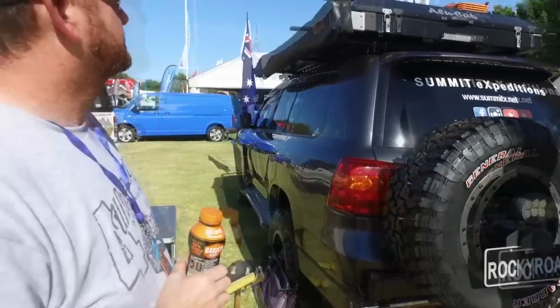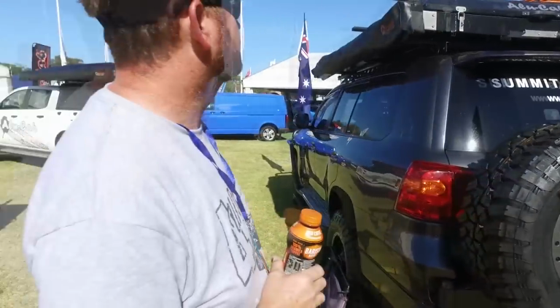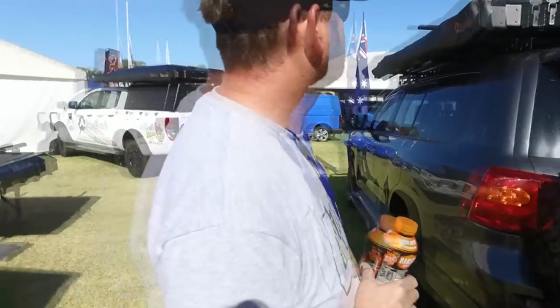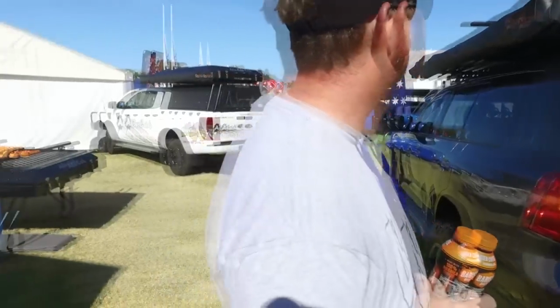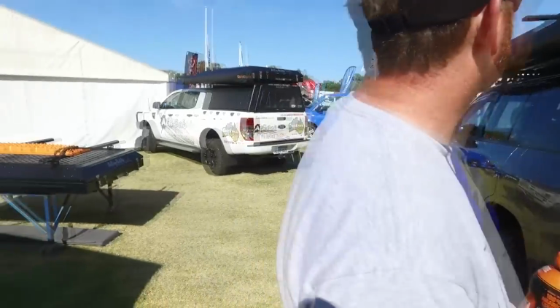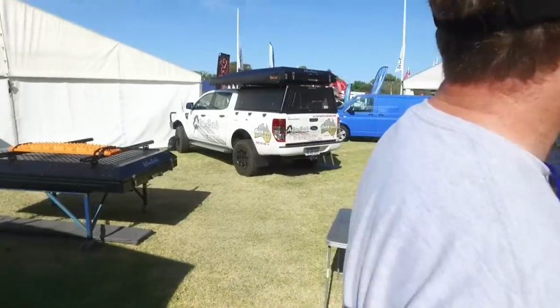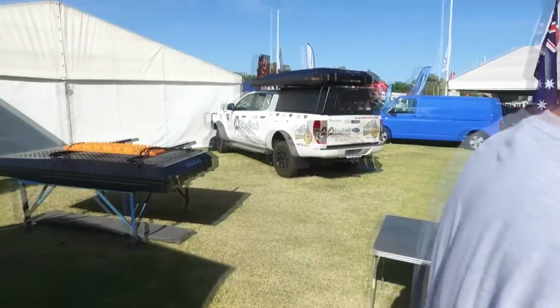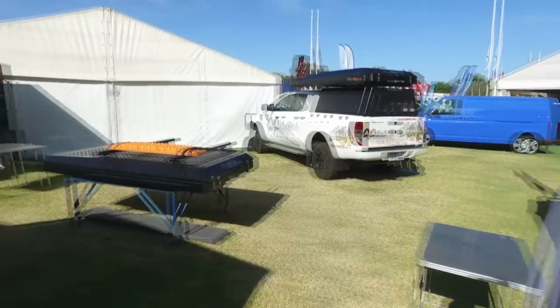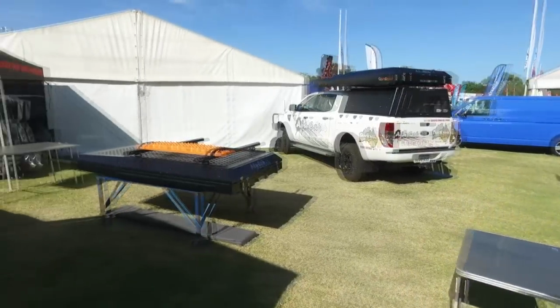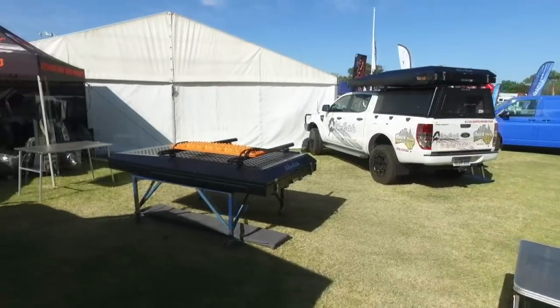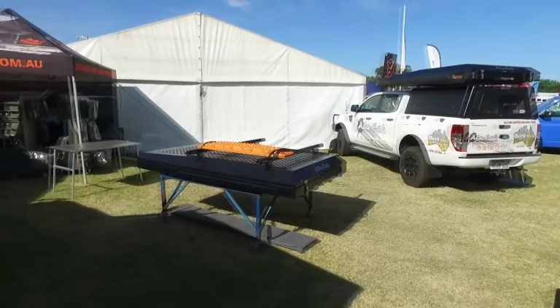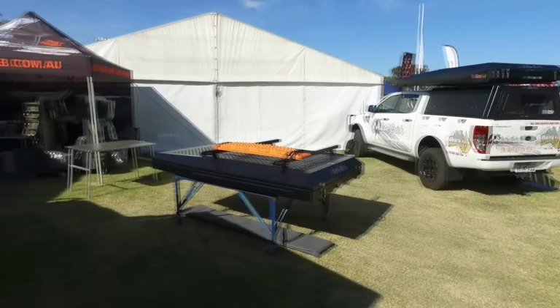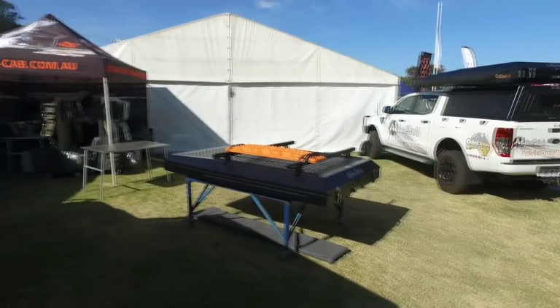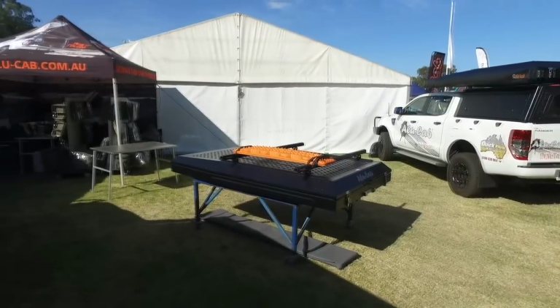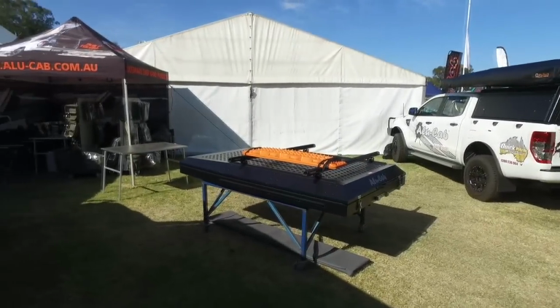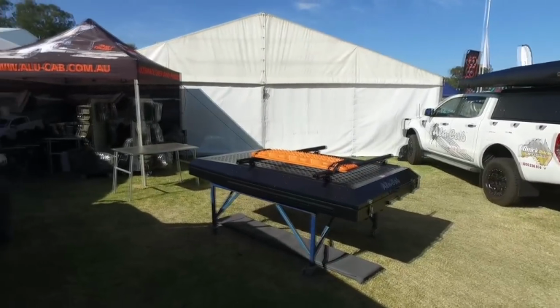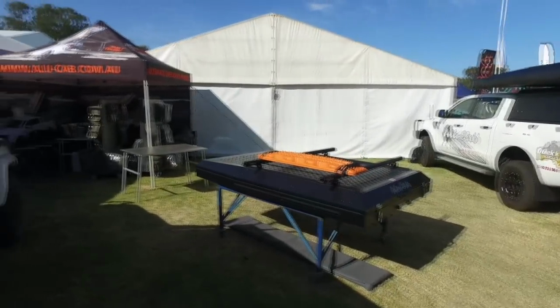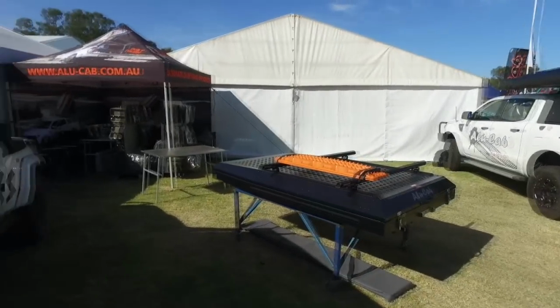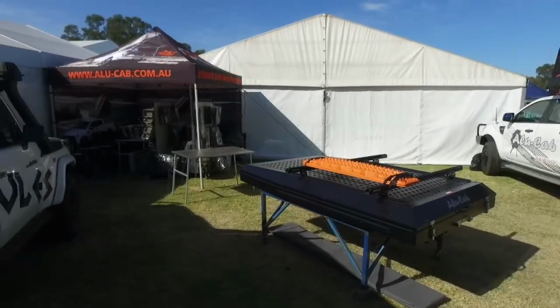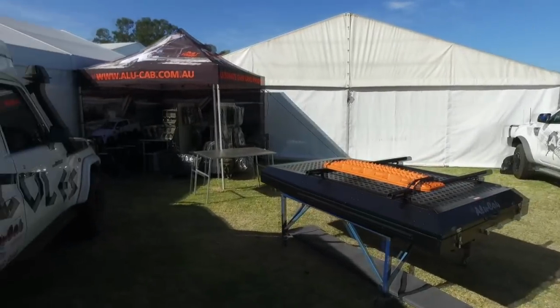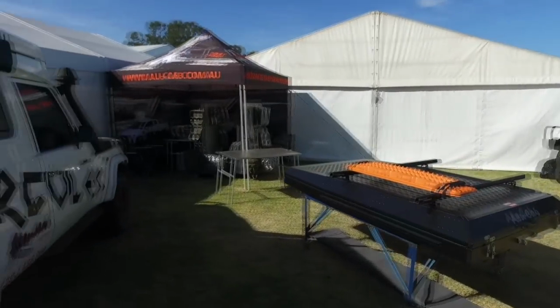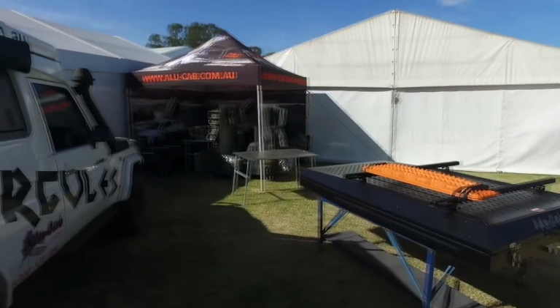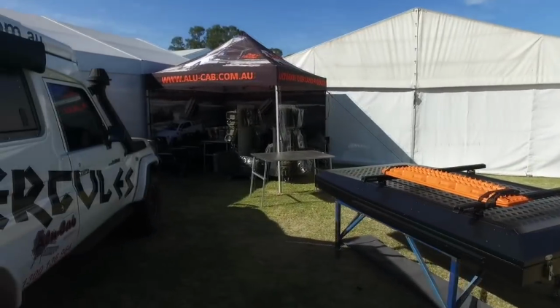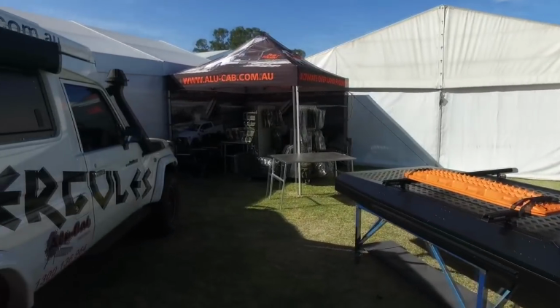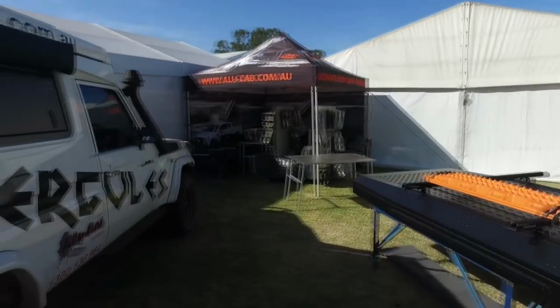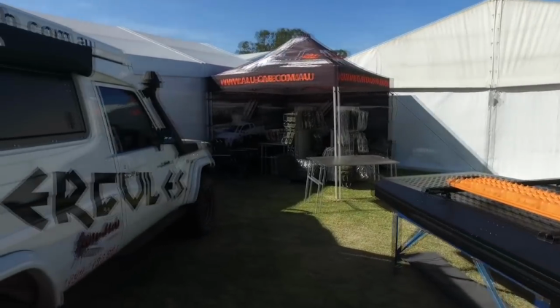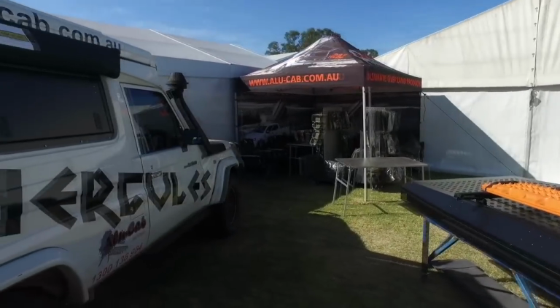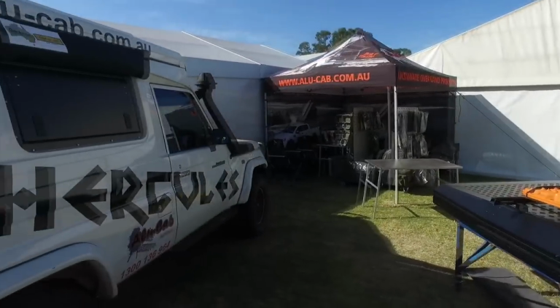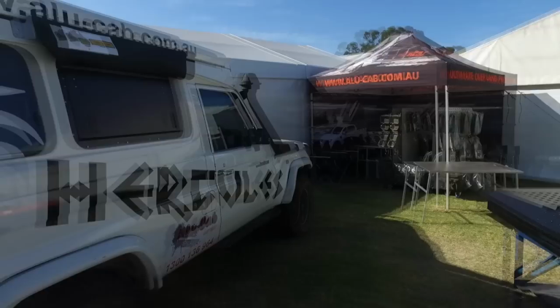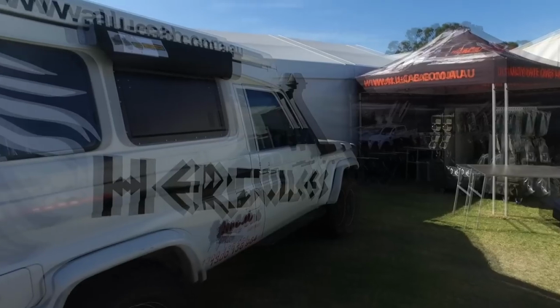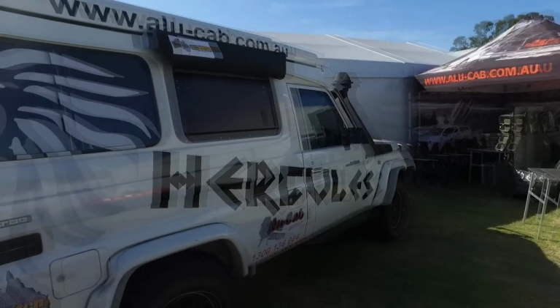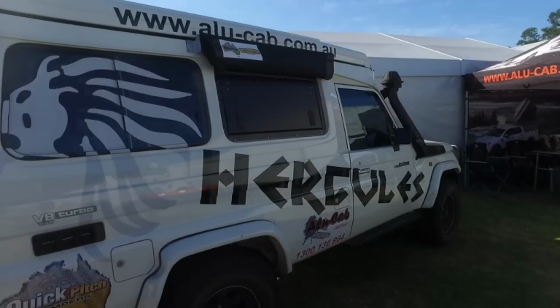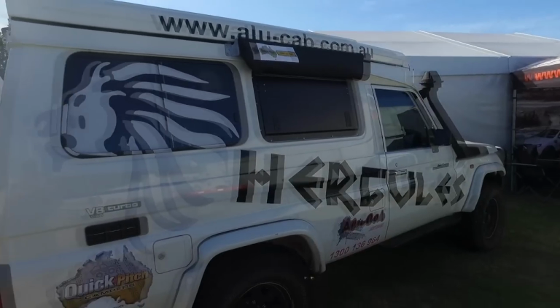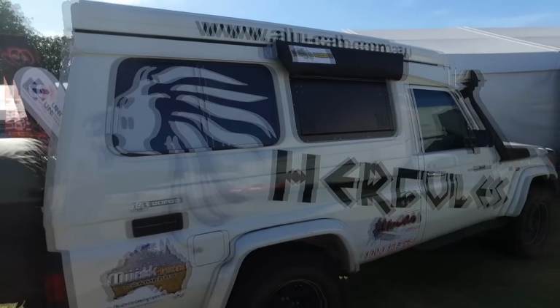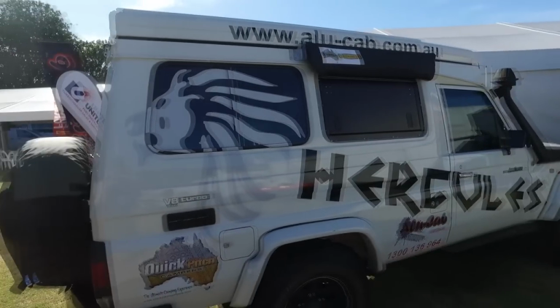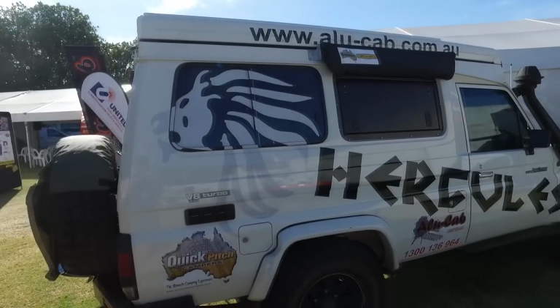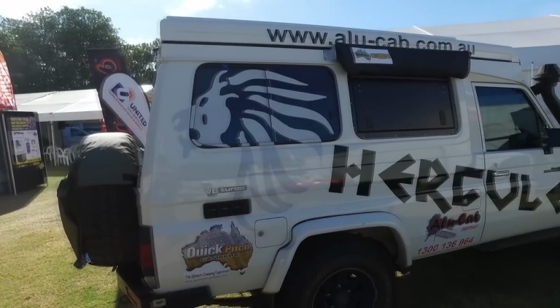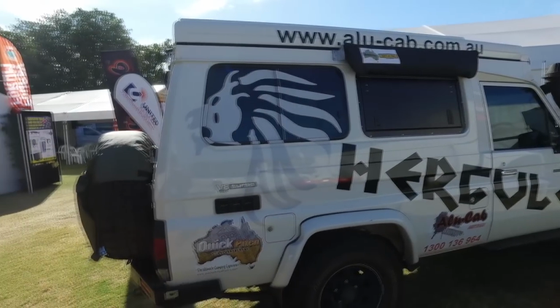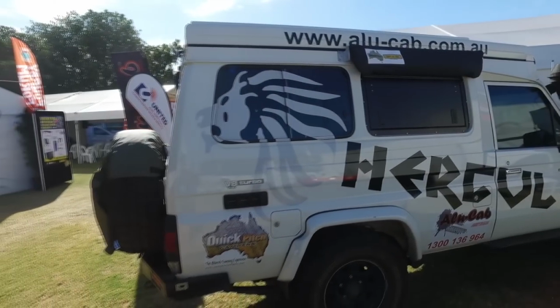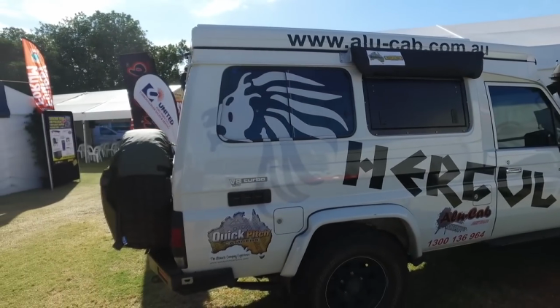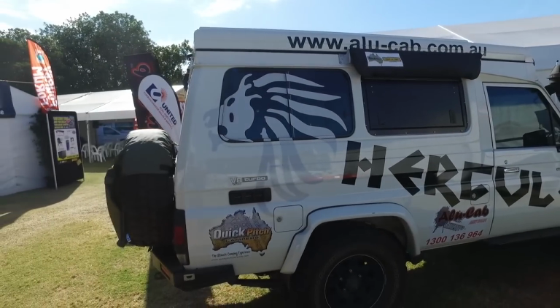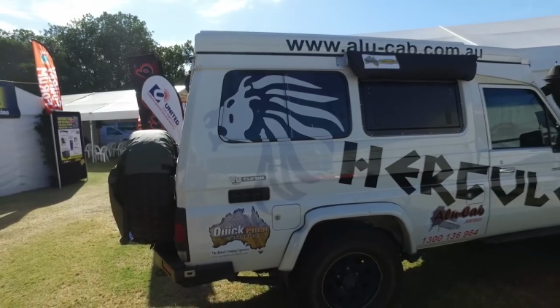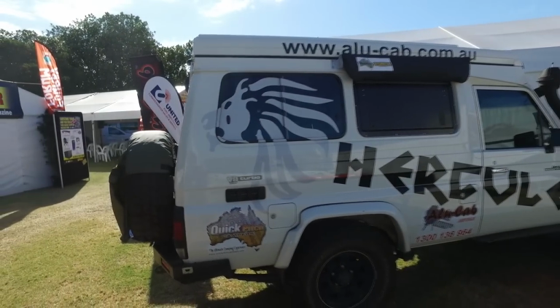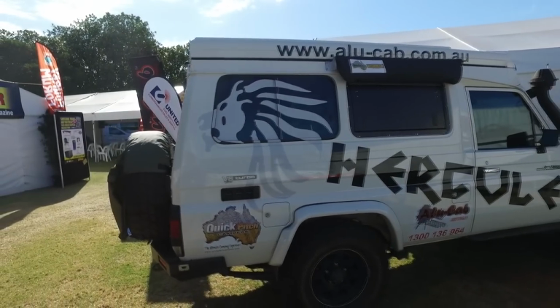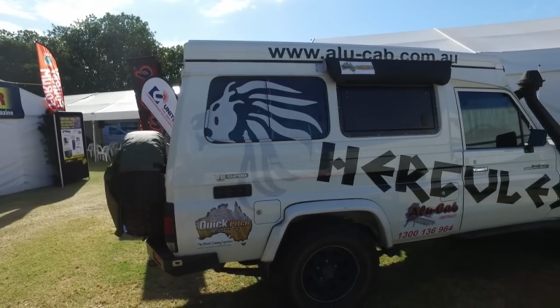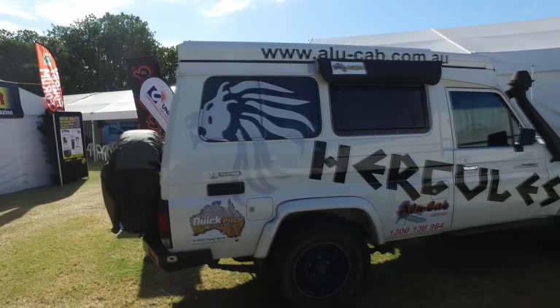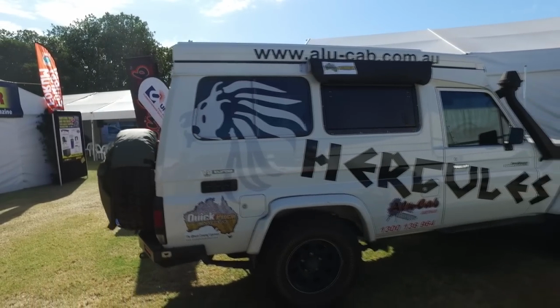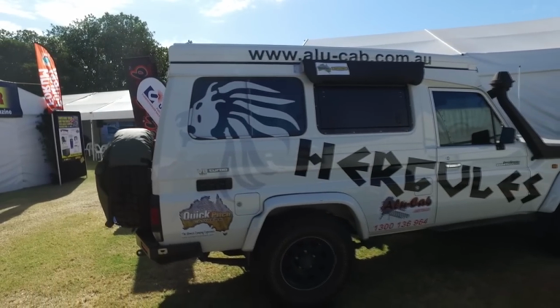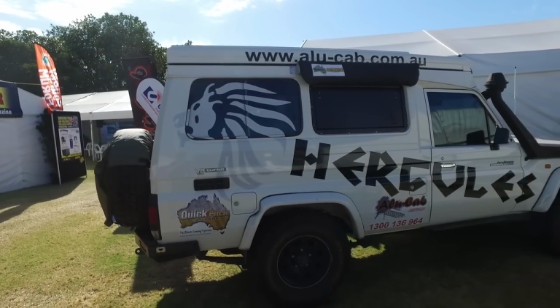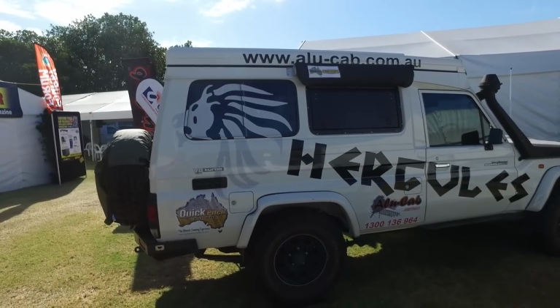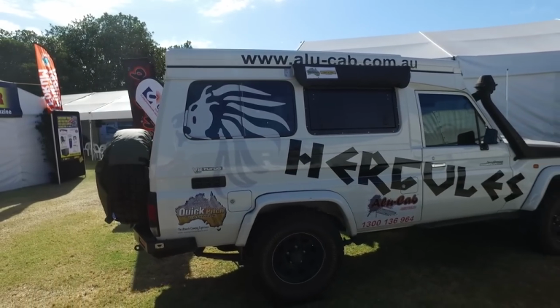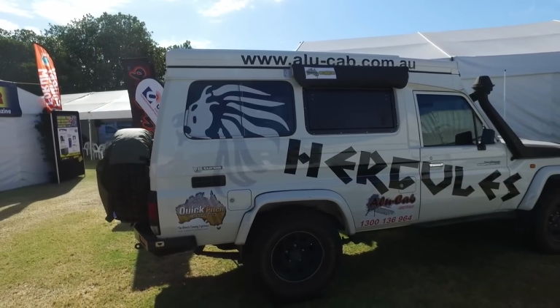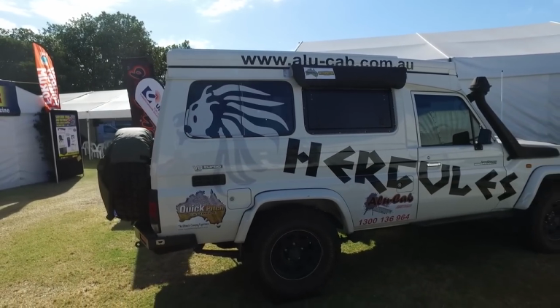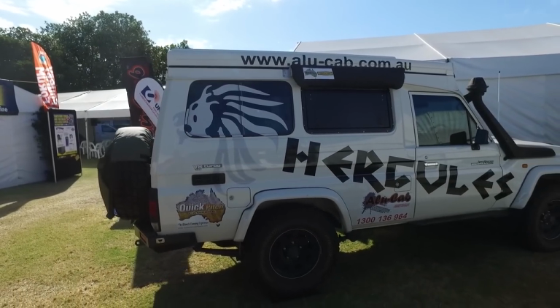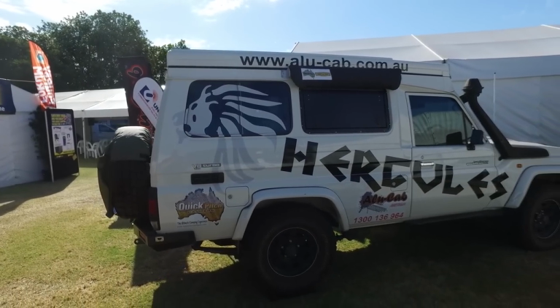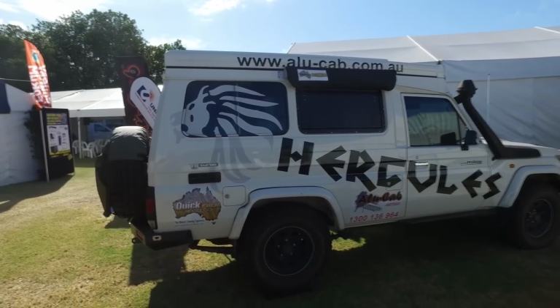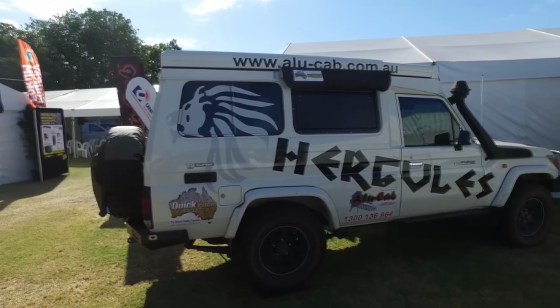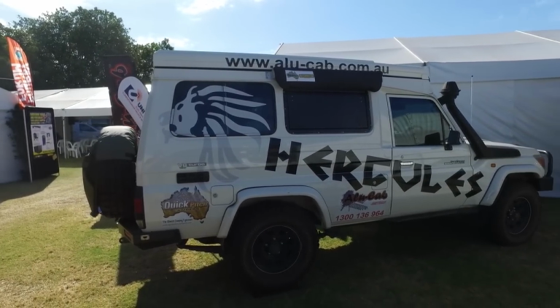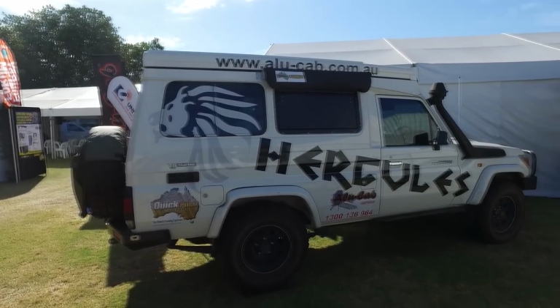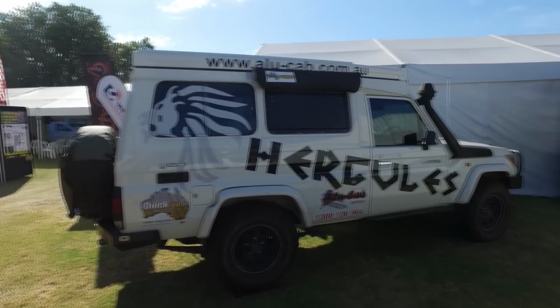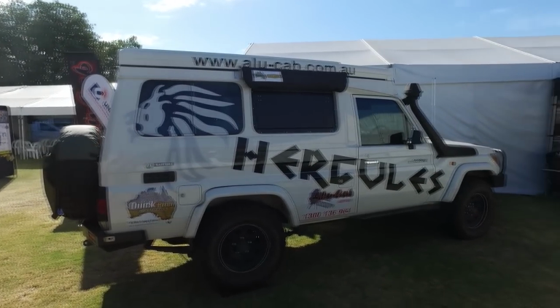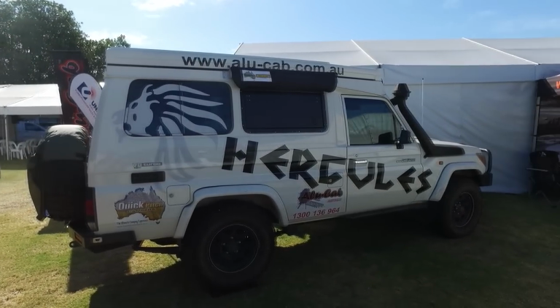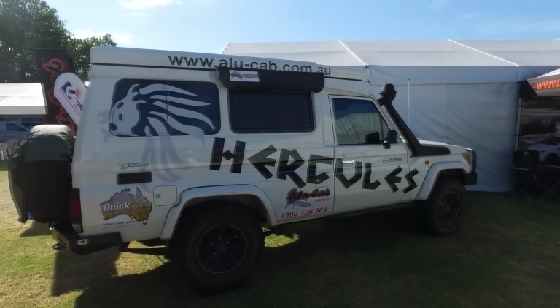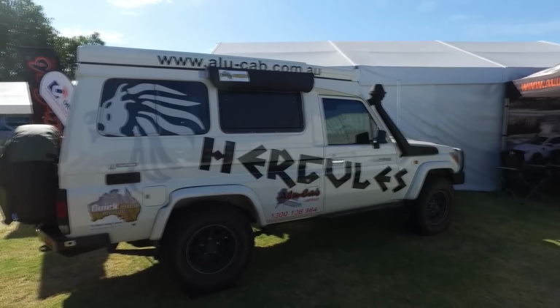This is the Yellow Cab stand. I love the Troopies.